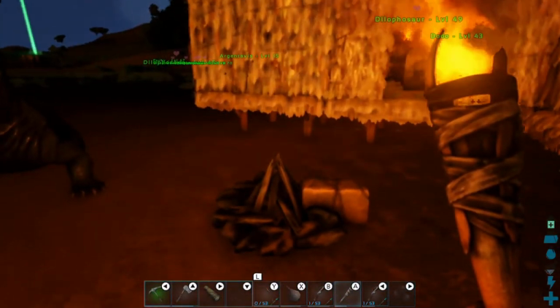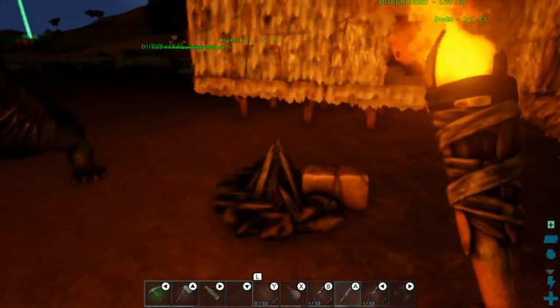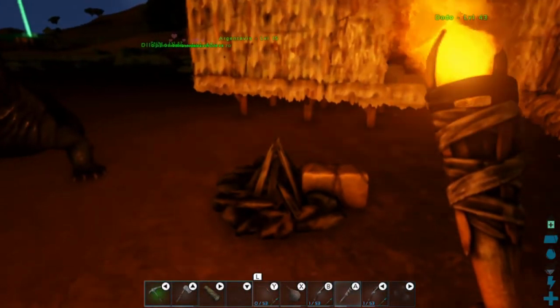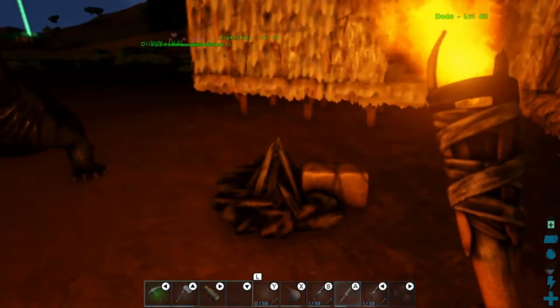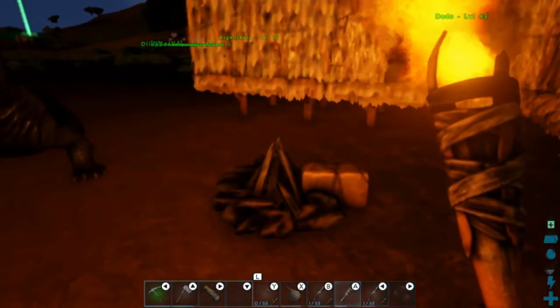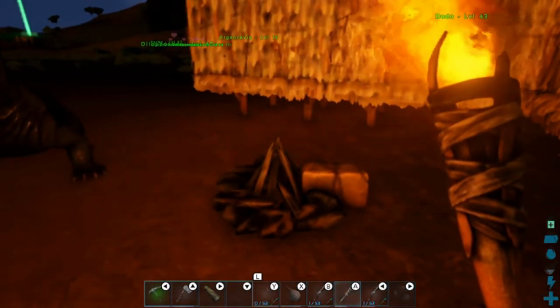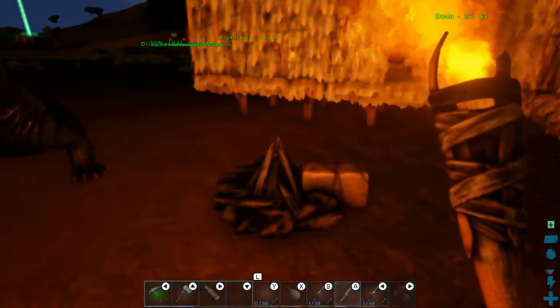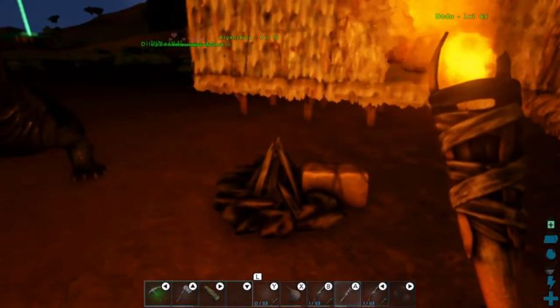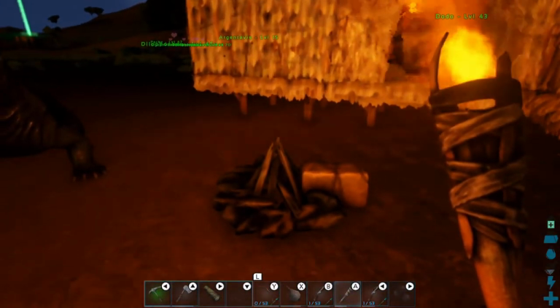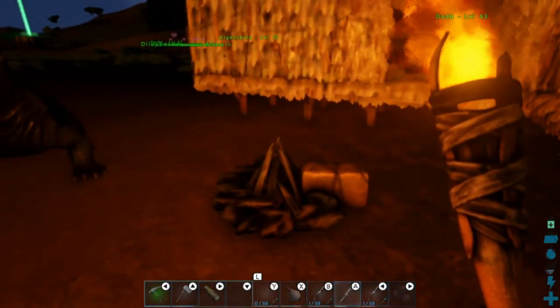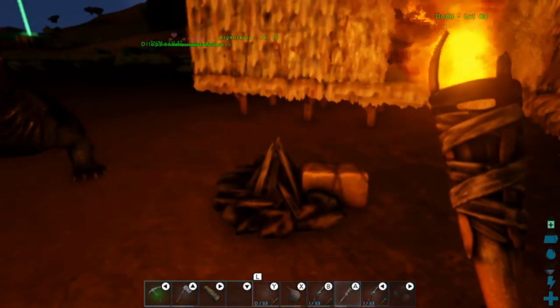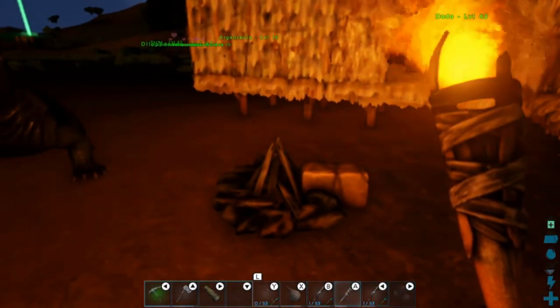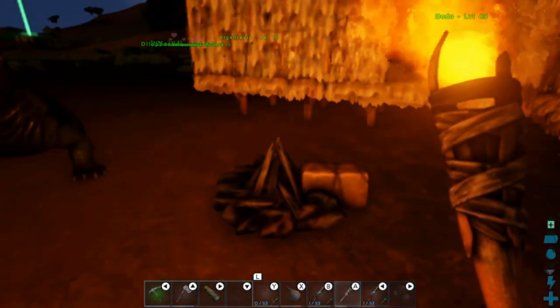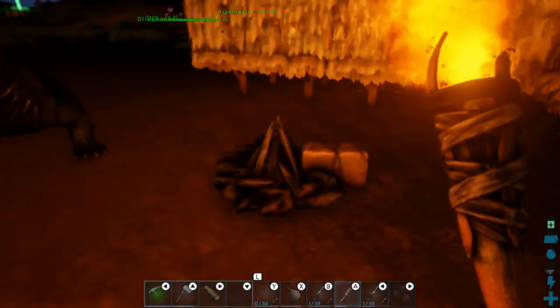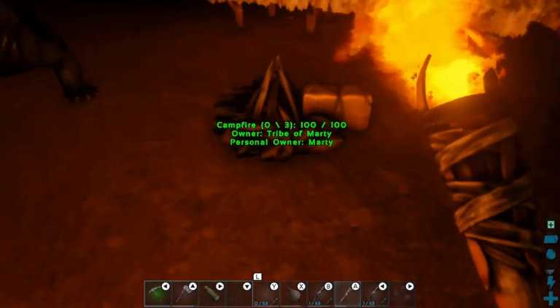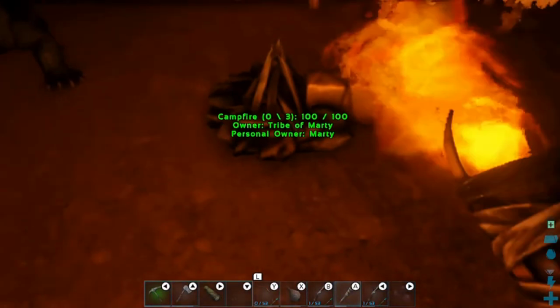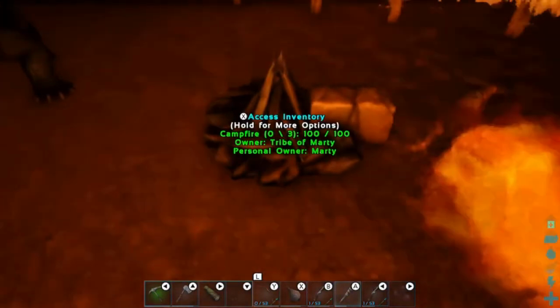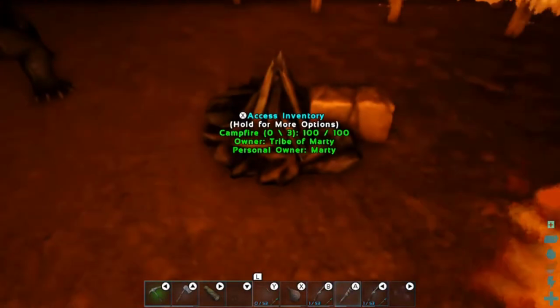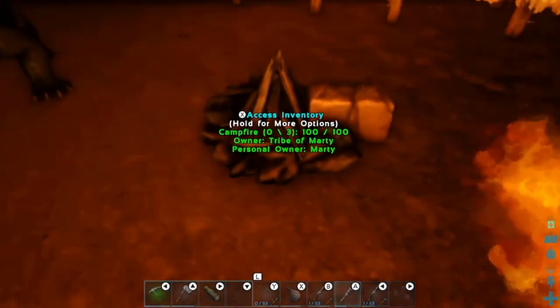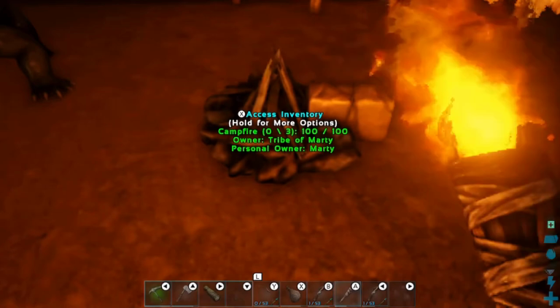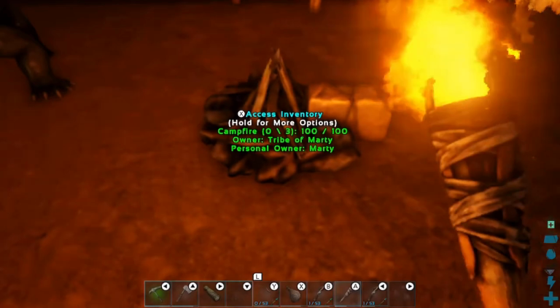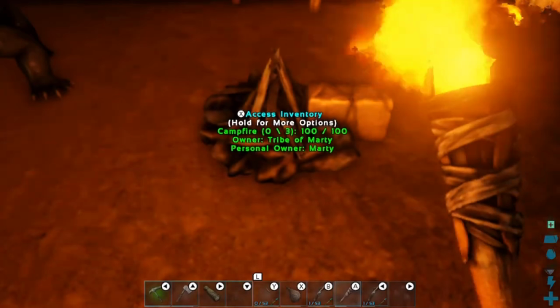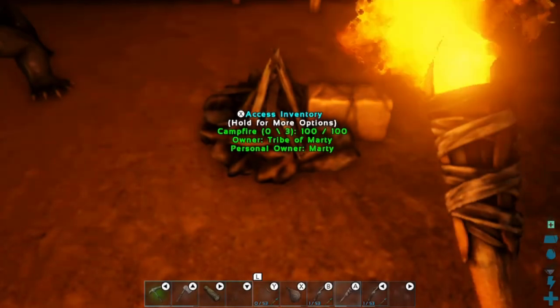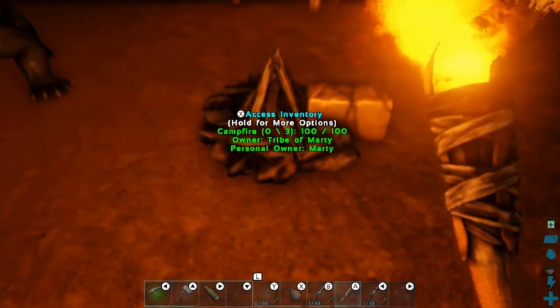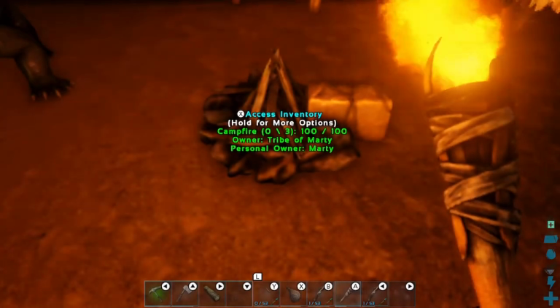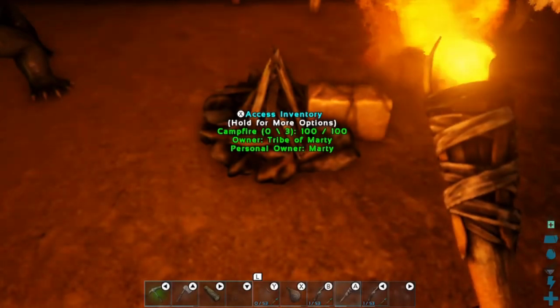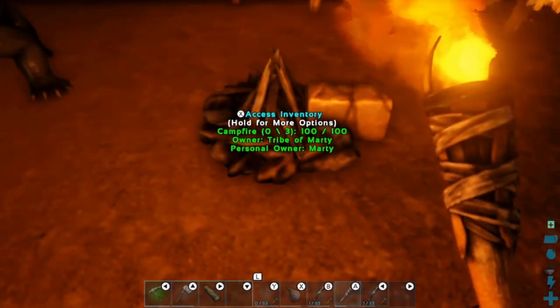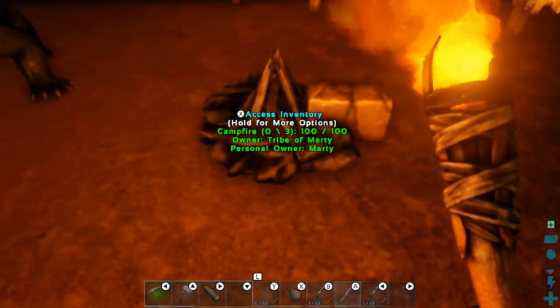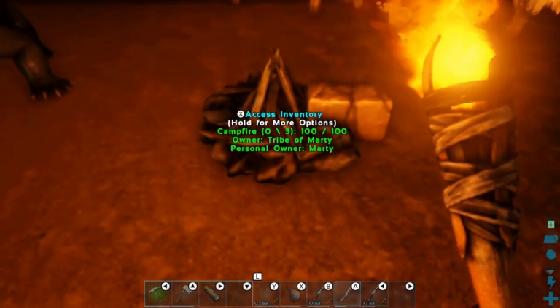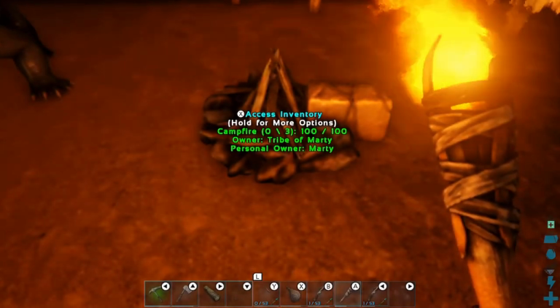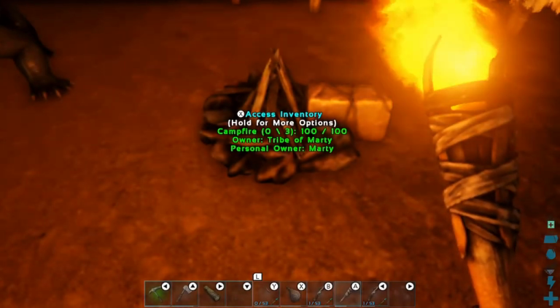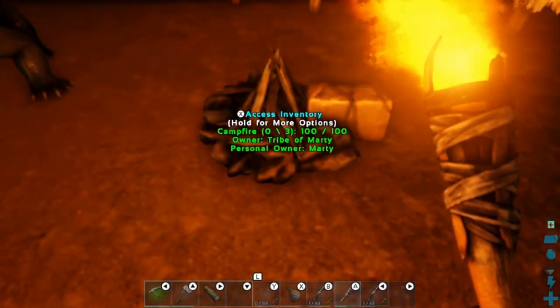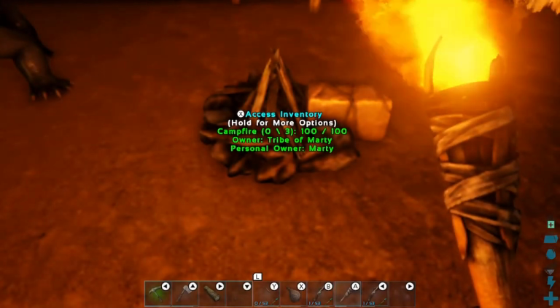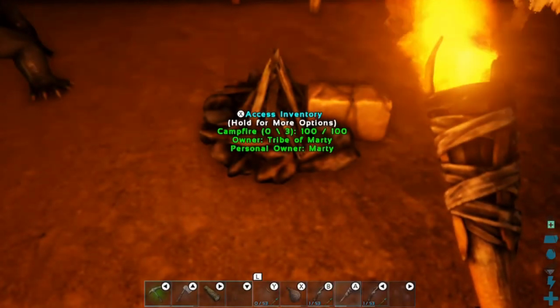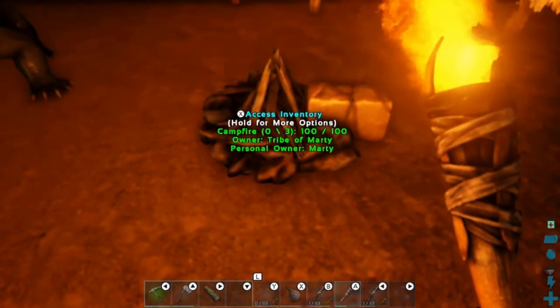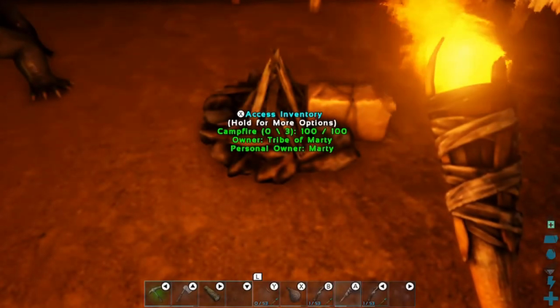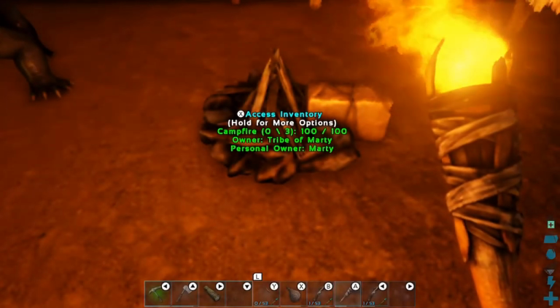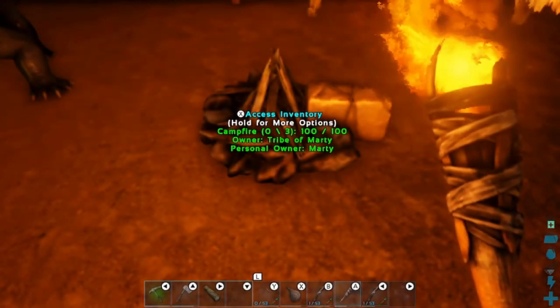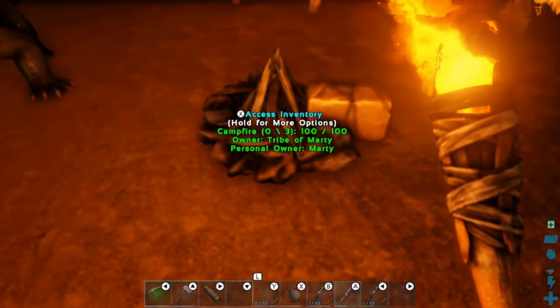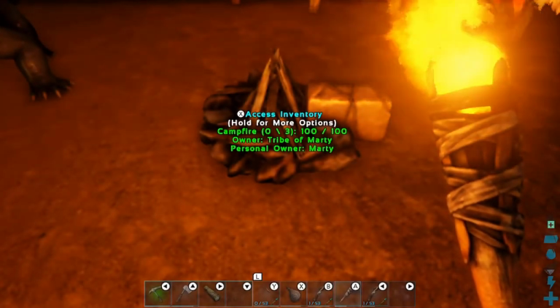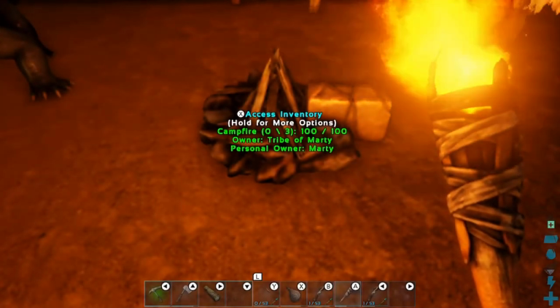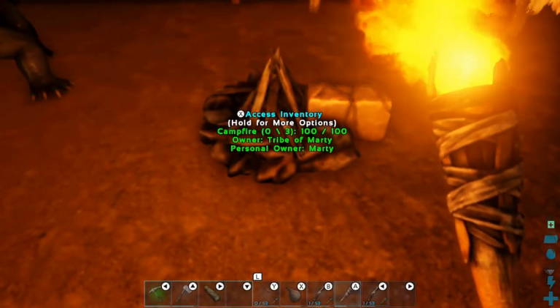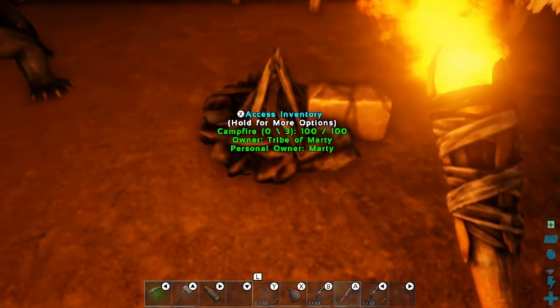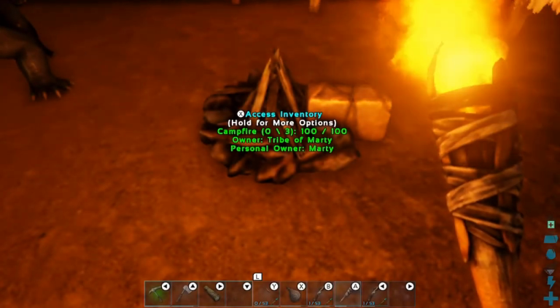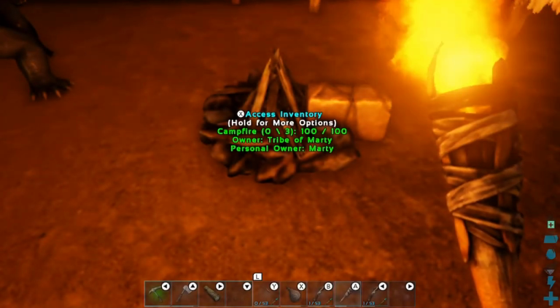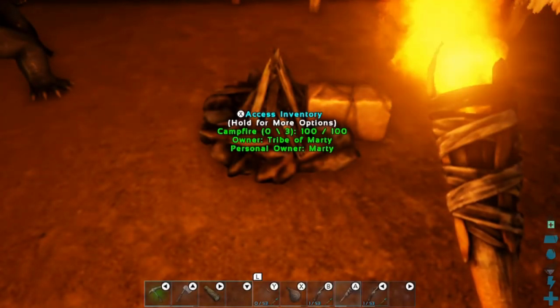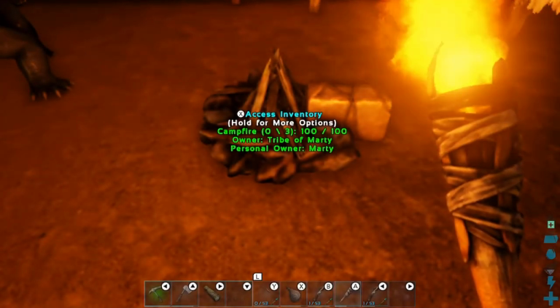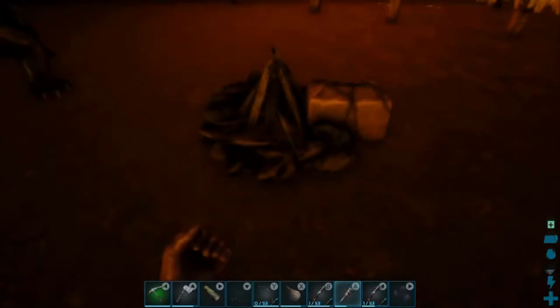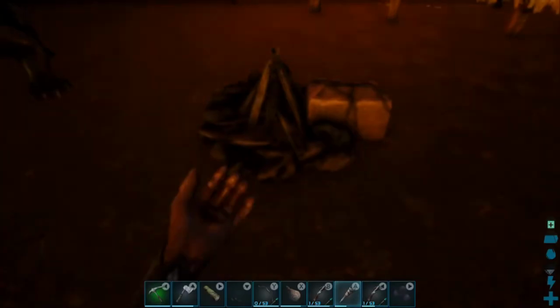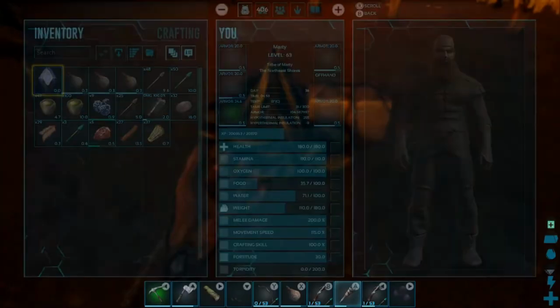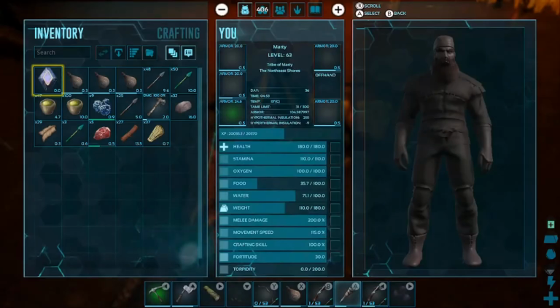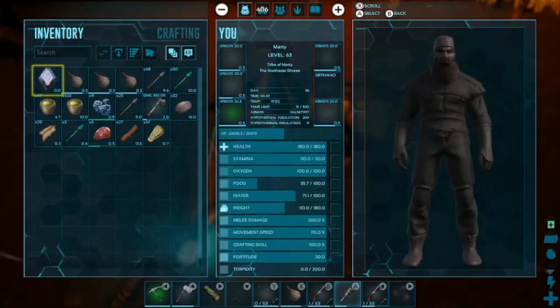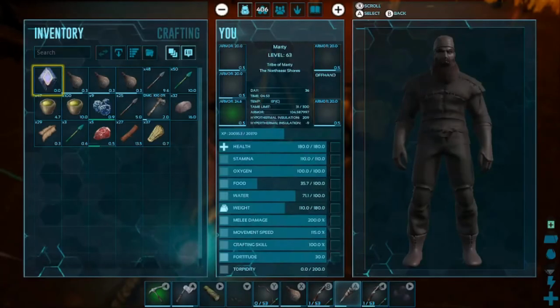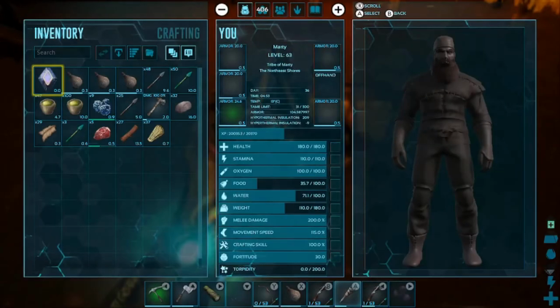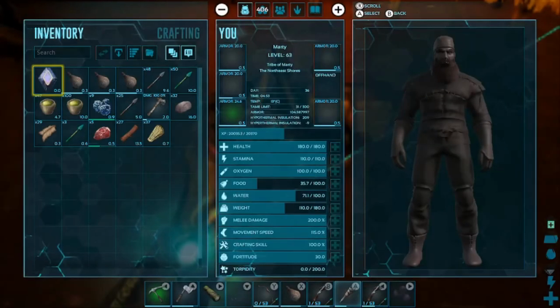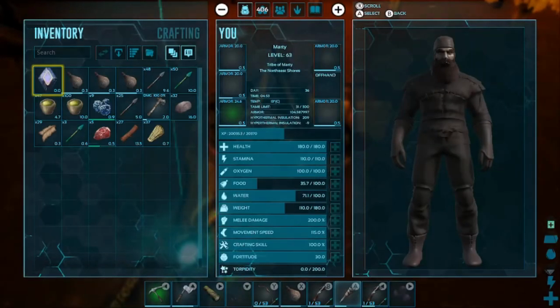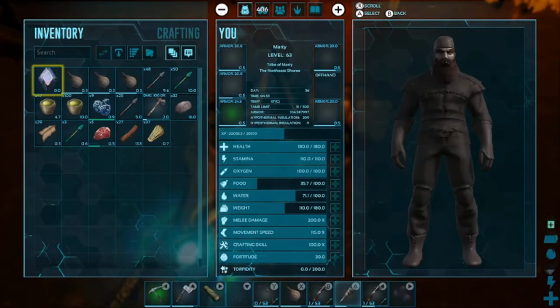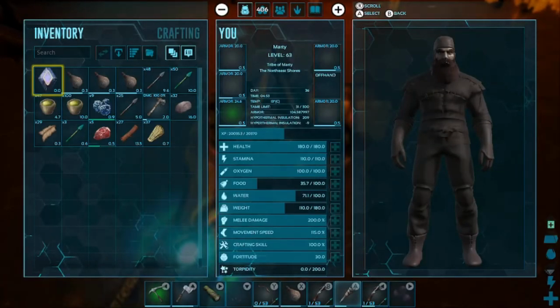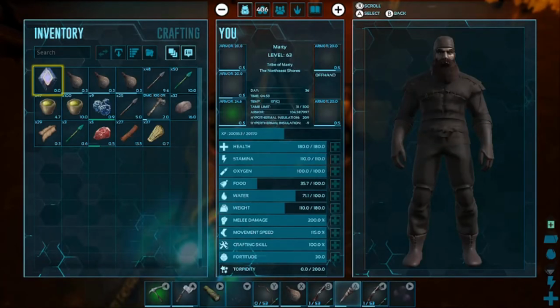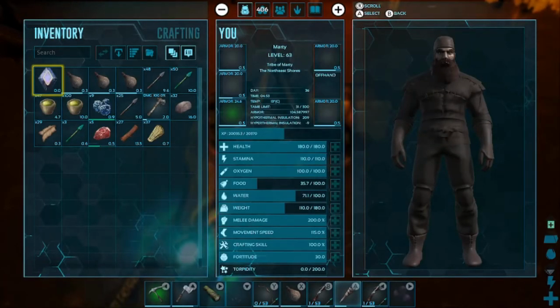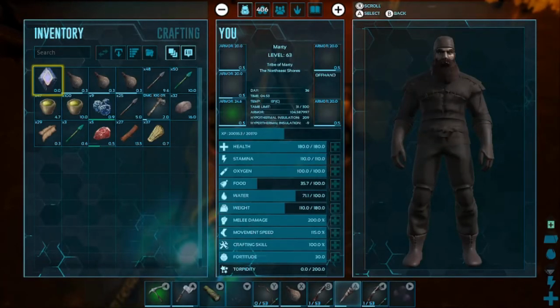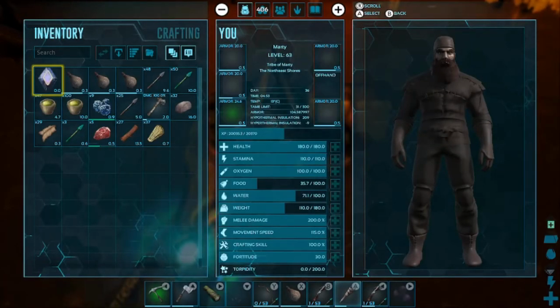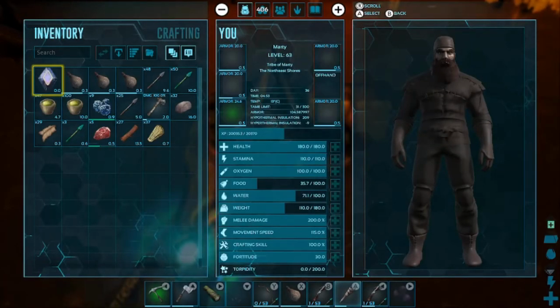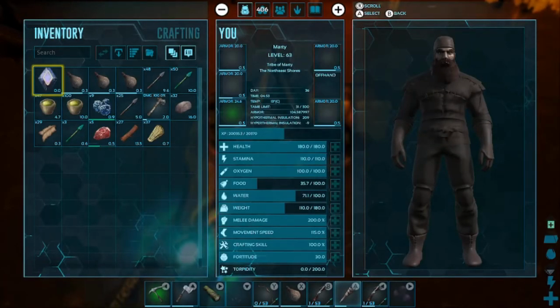So the campfire you can get pretty early on. The wood you can get from a tree and the meat you just kill a dinosaur. Pretty straightforward.